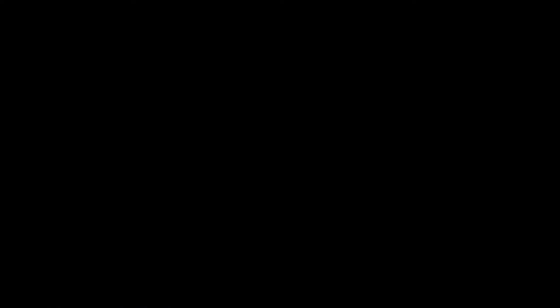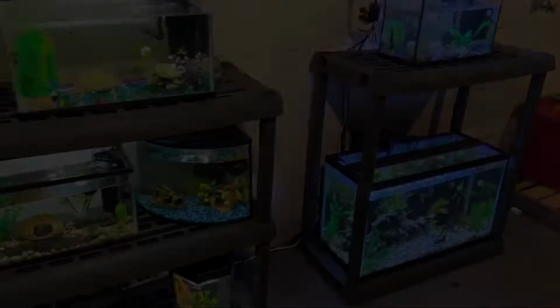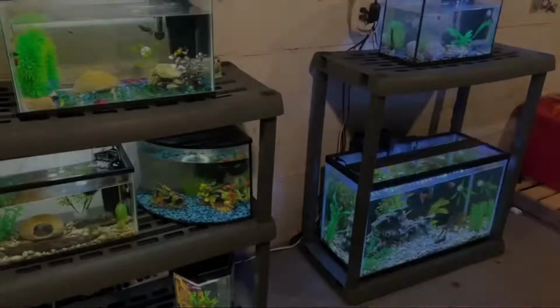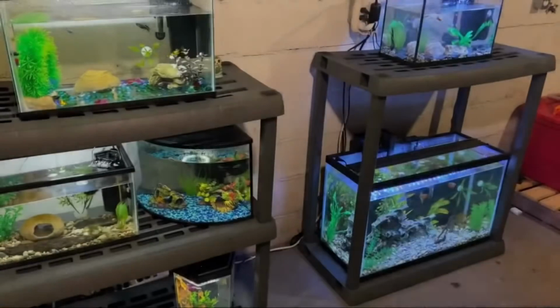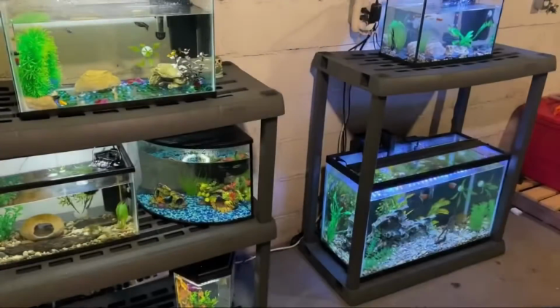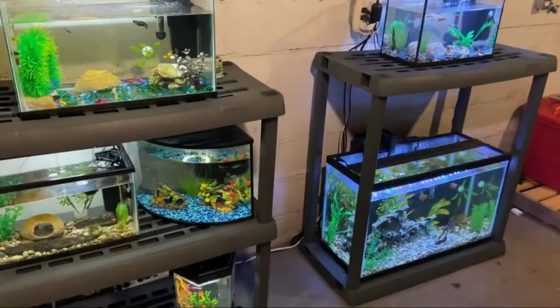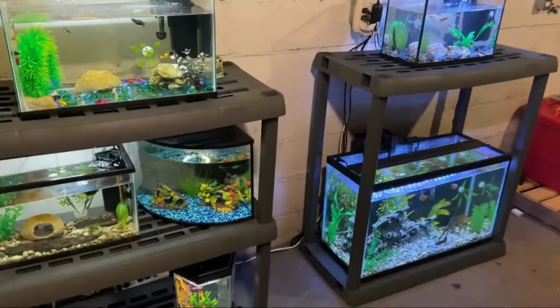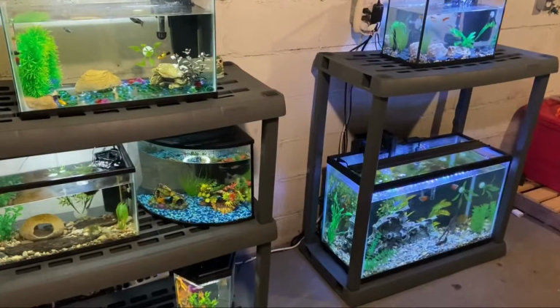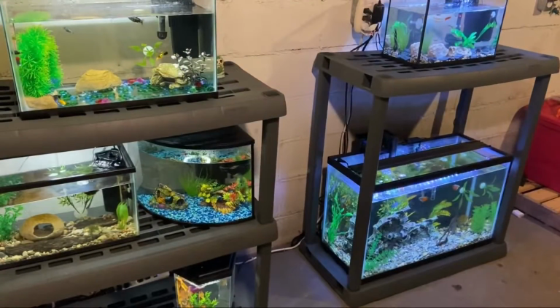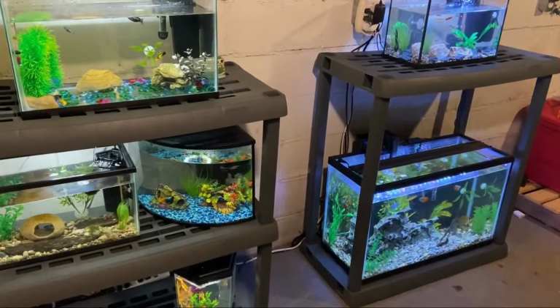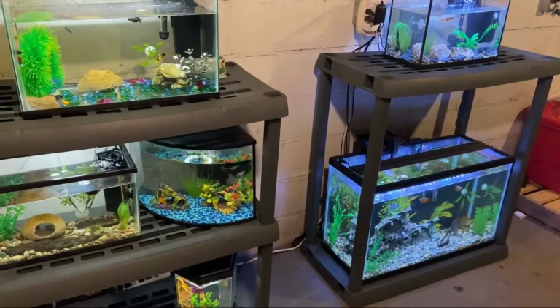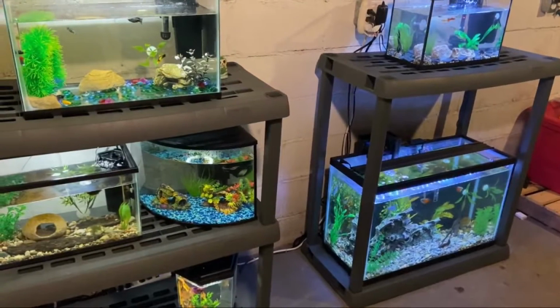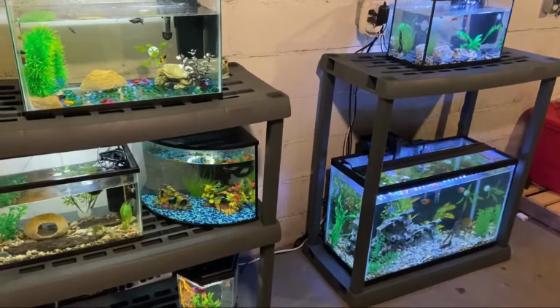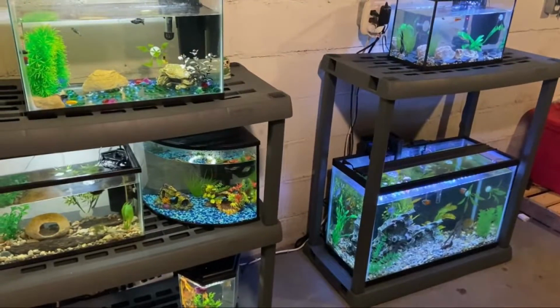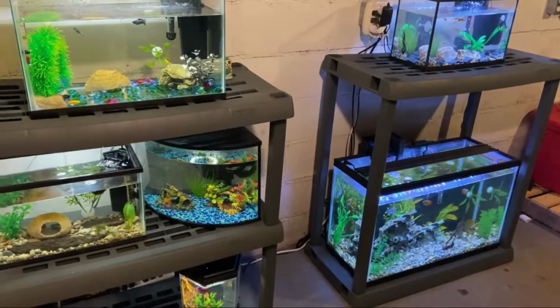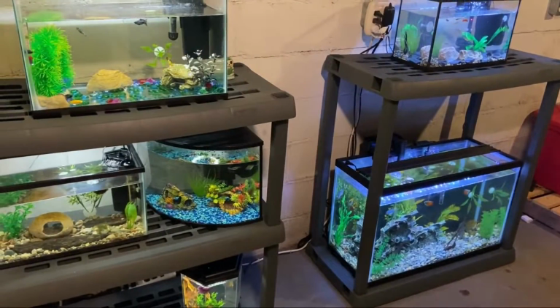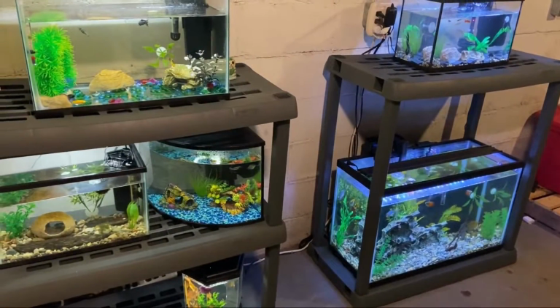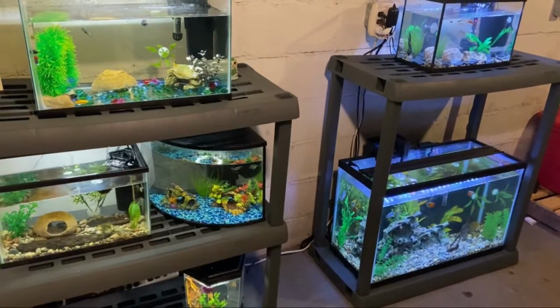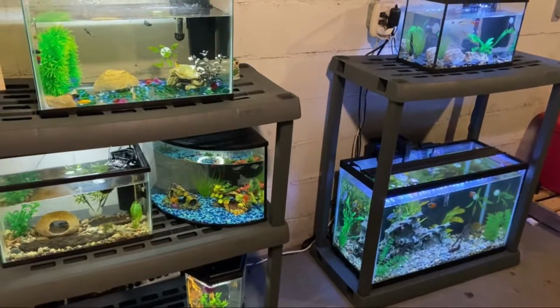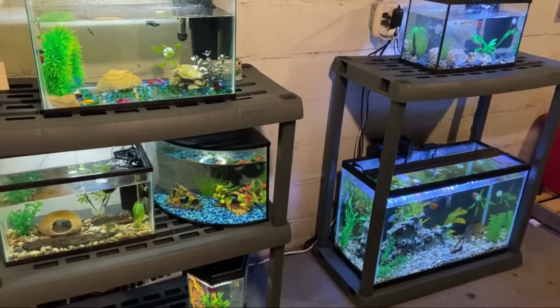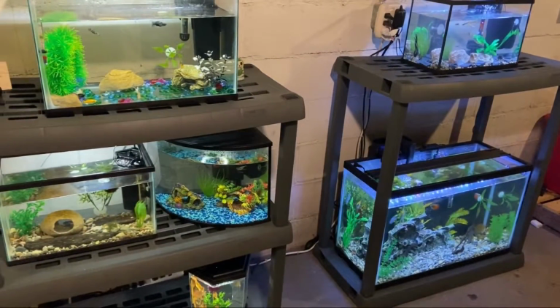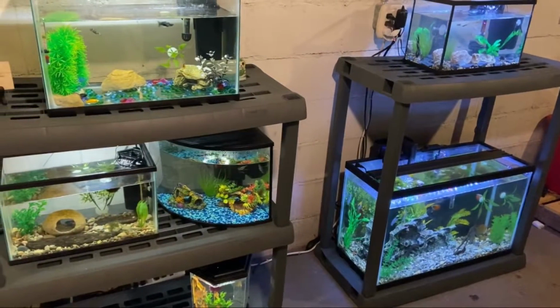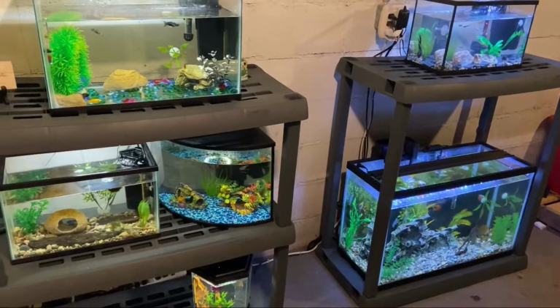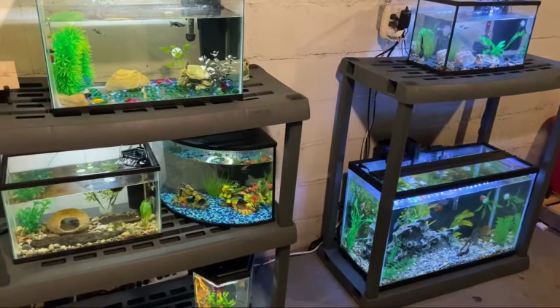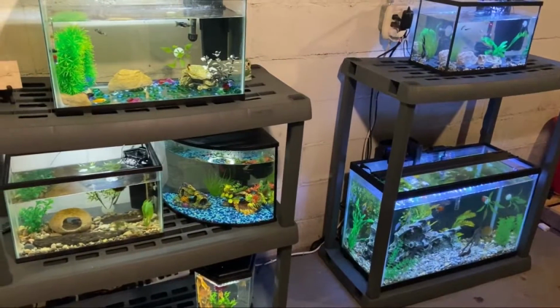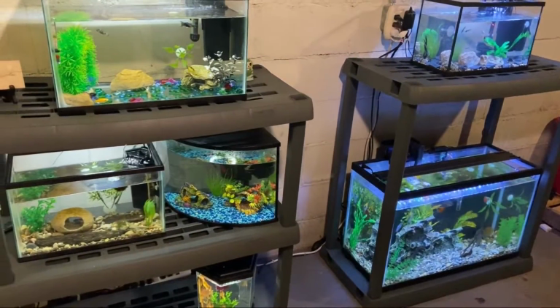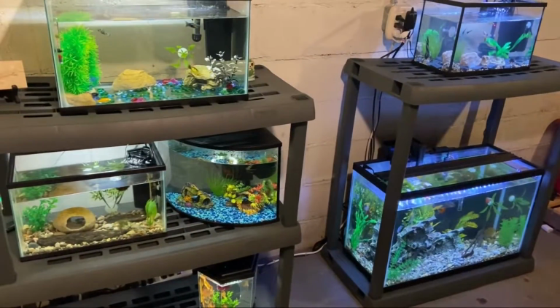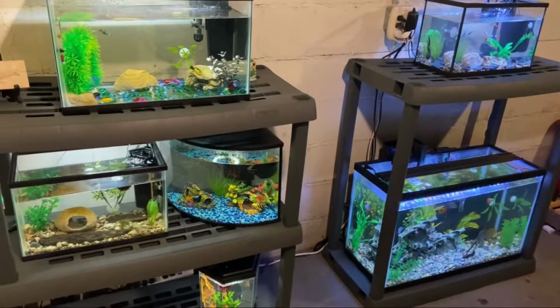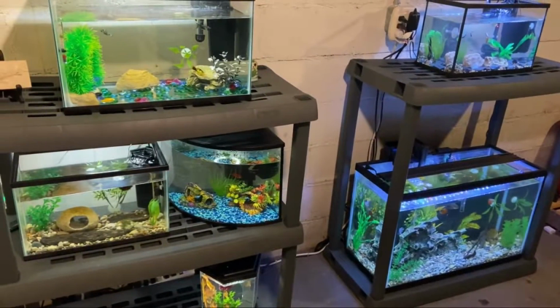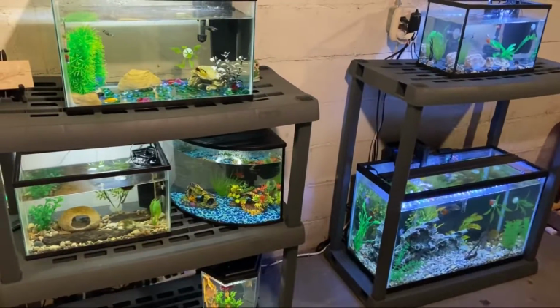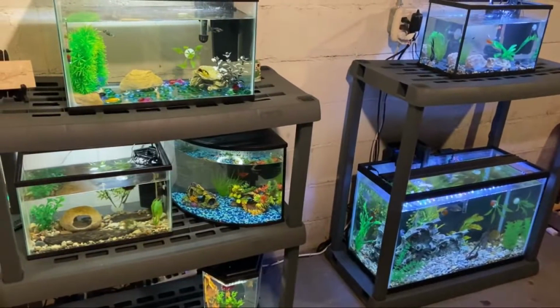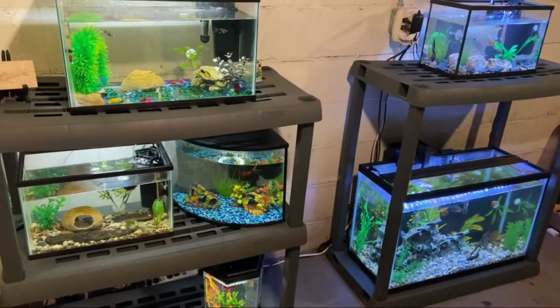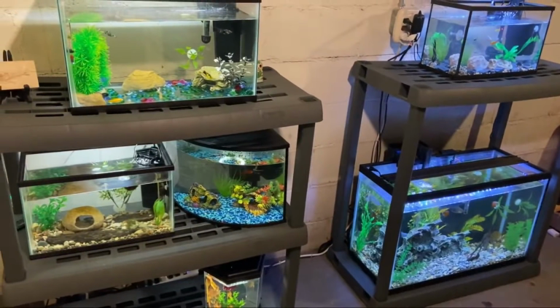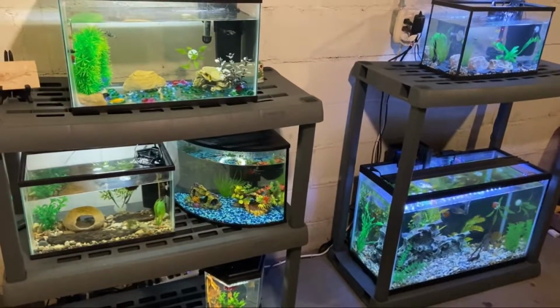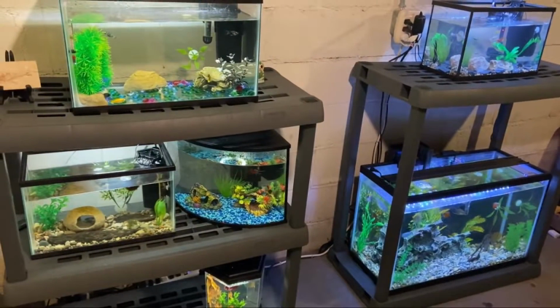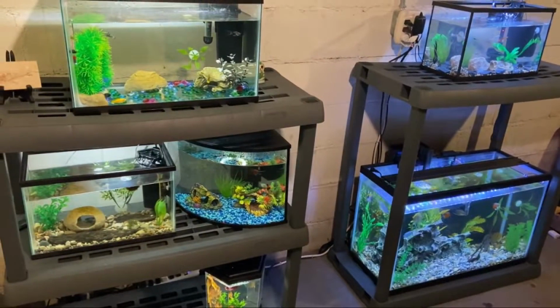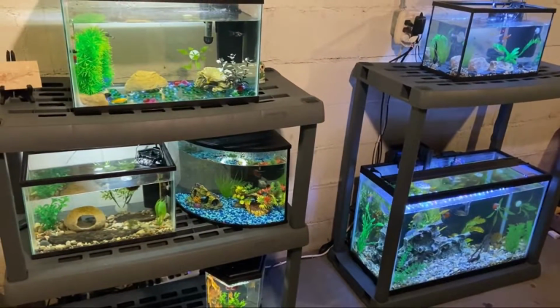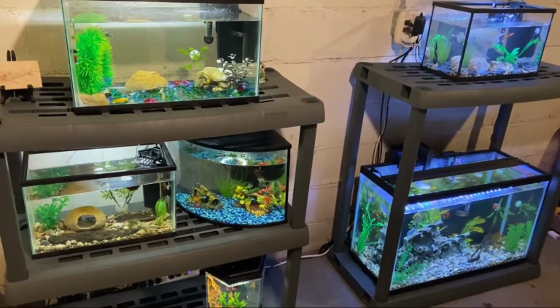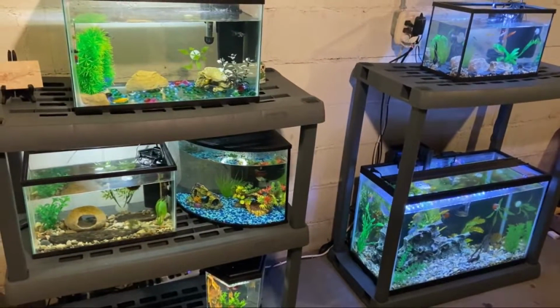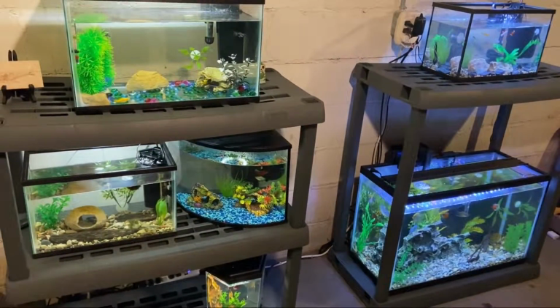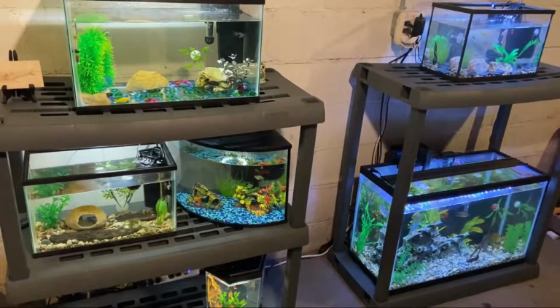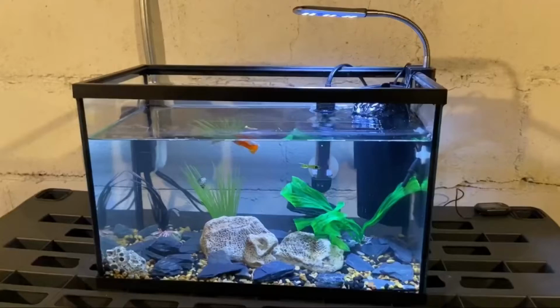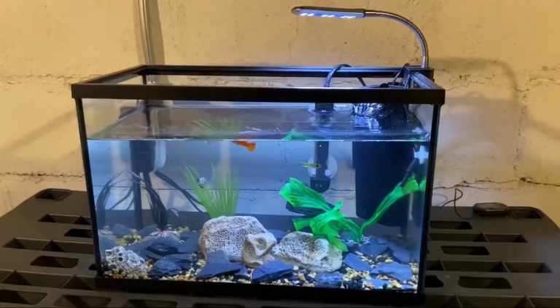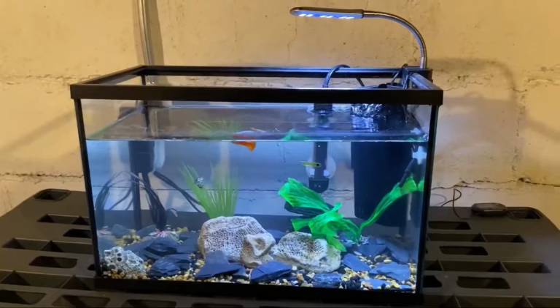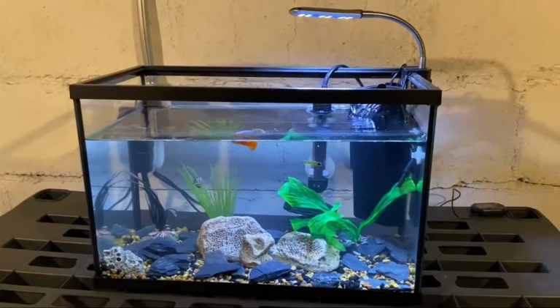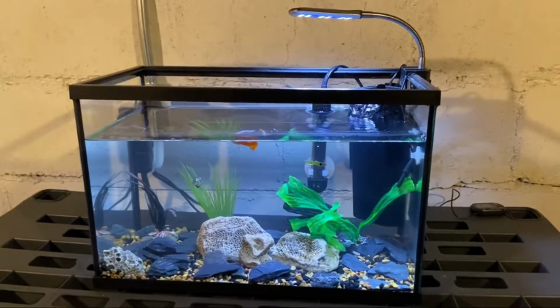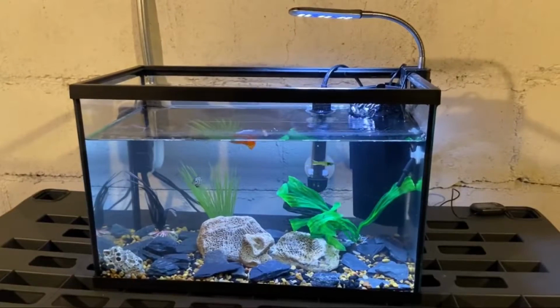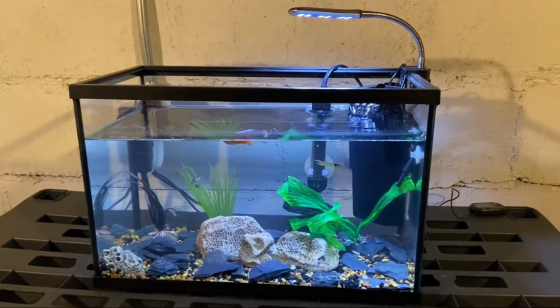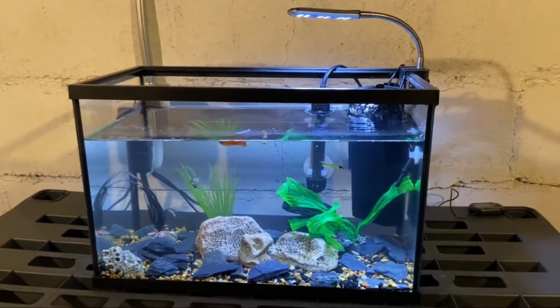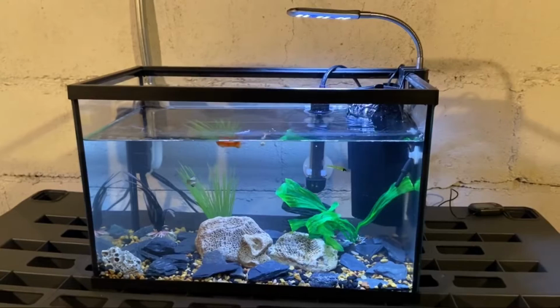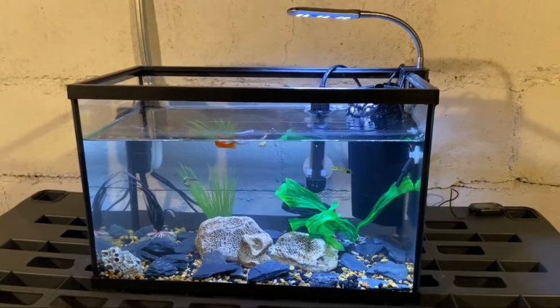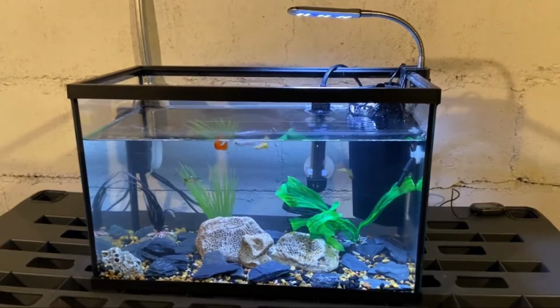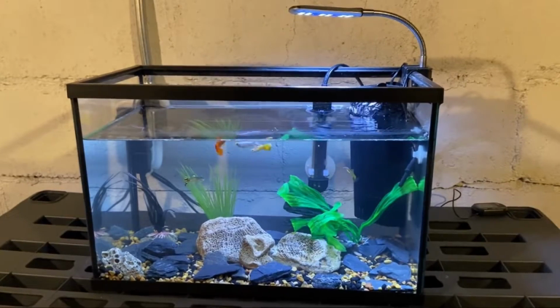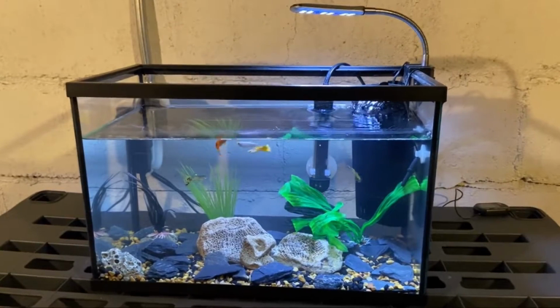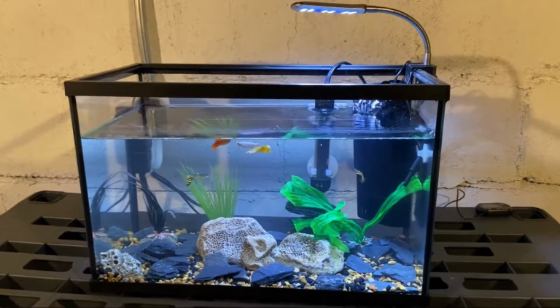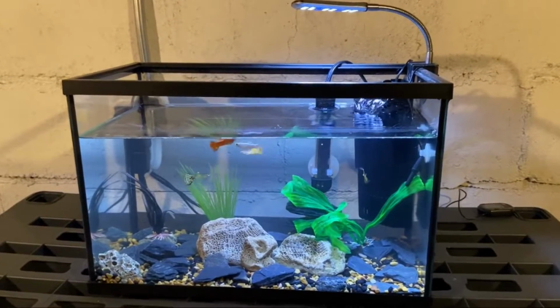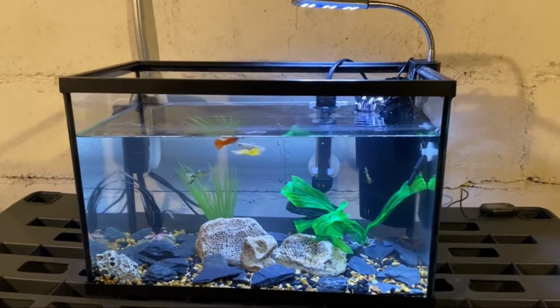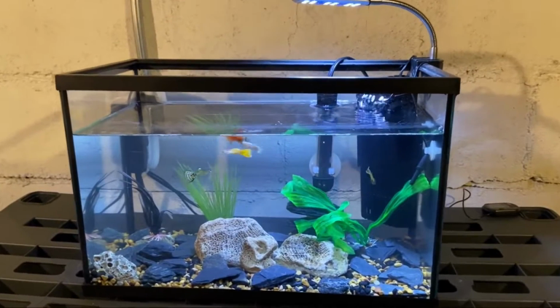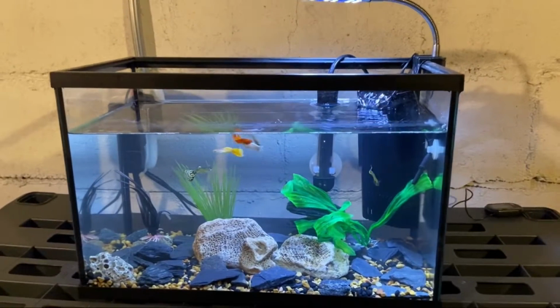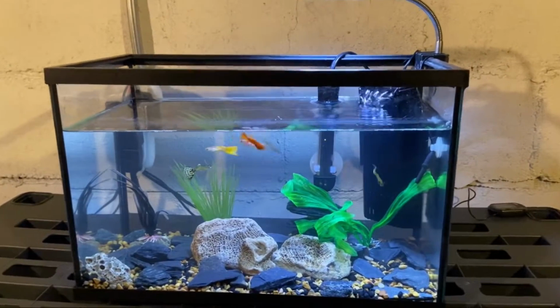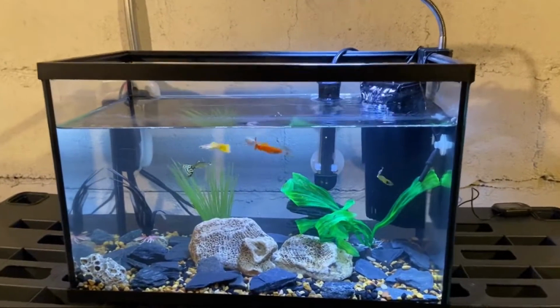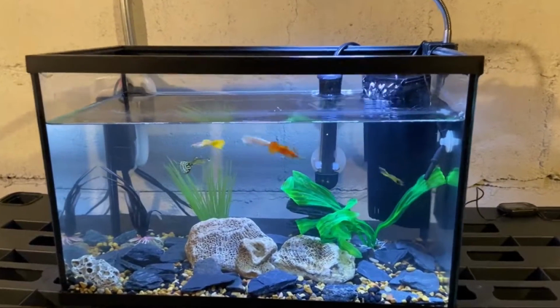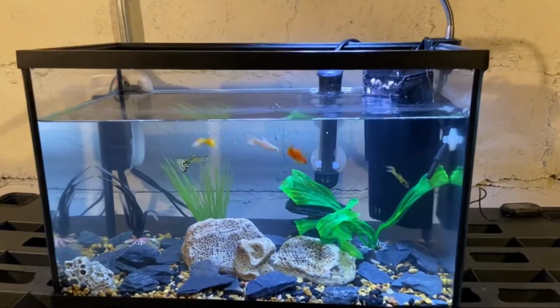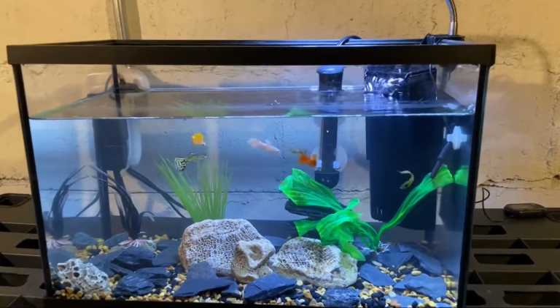Hey this is Tyler with RaxoFish and this is going to be another fish update. We're starting off today in the five gallon guppy tank.